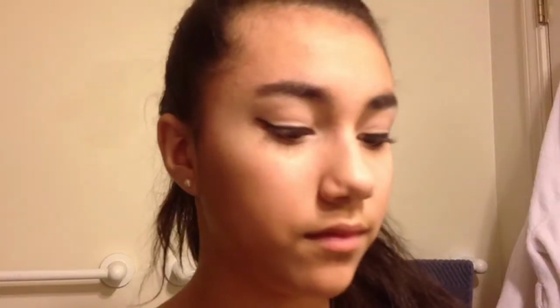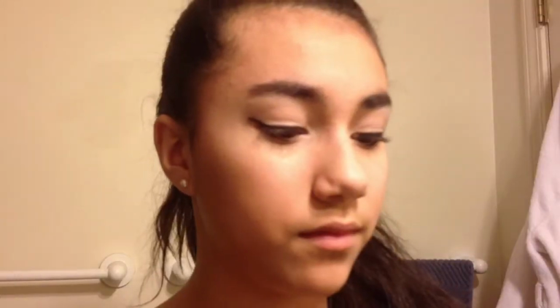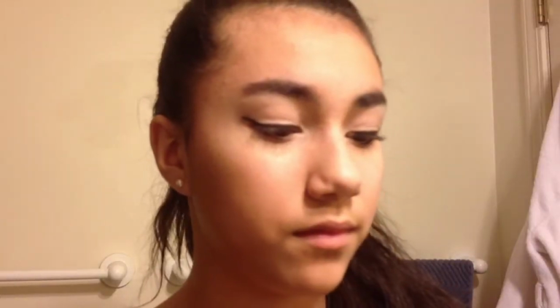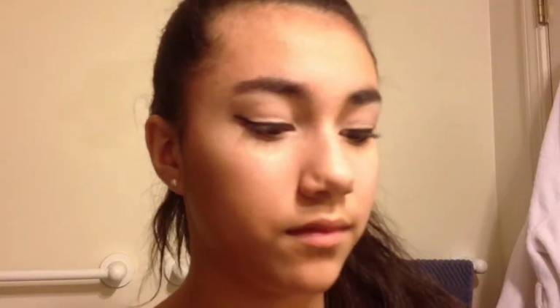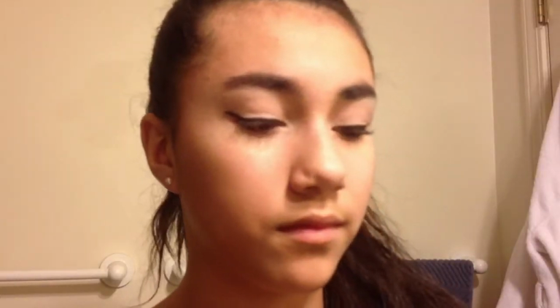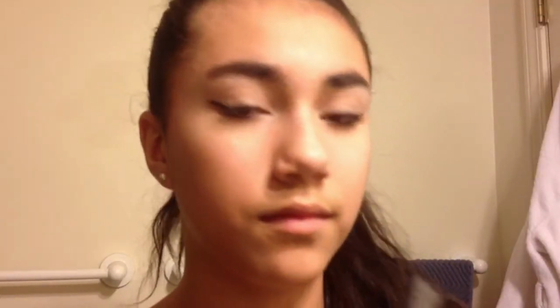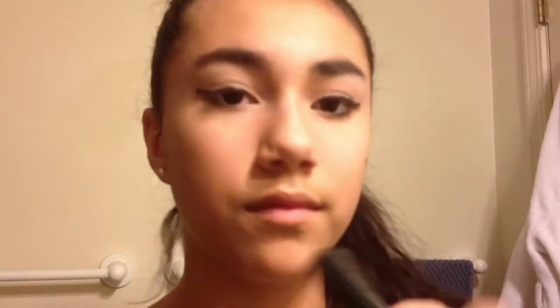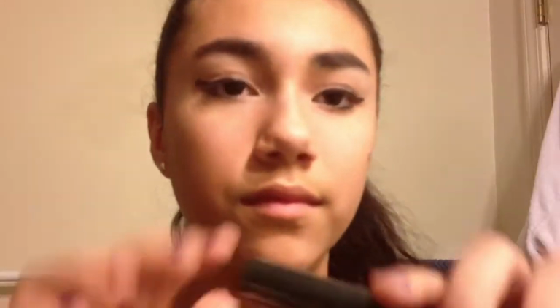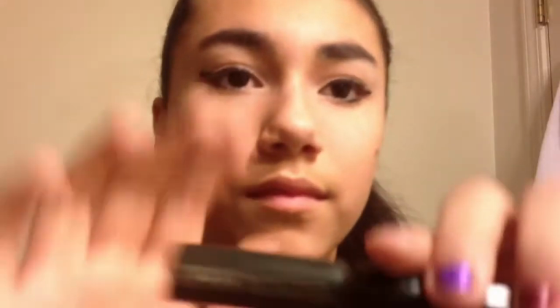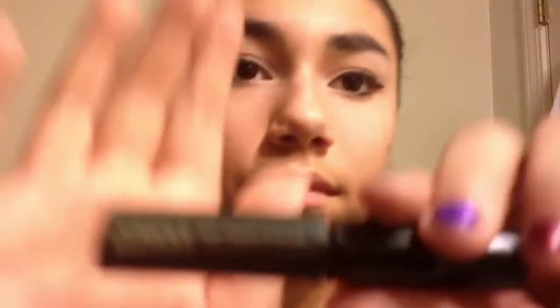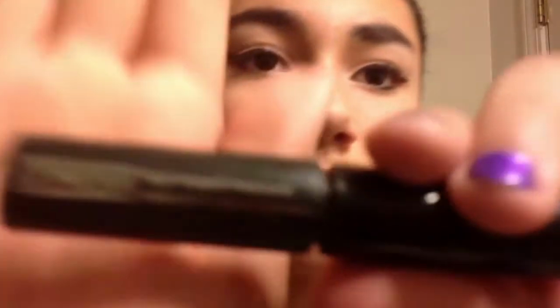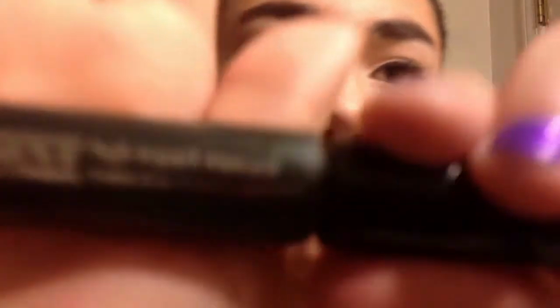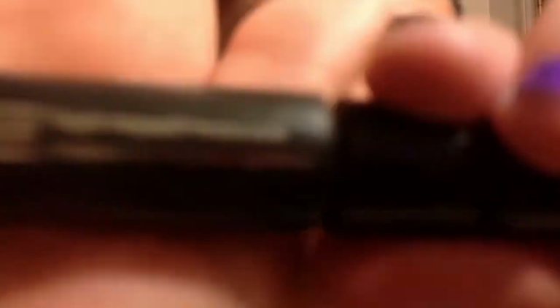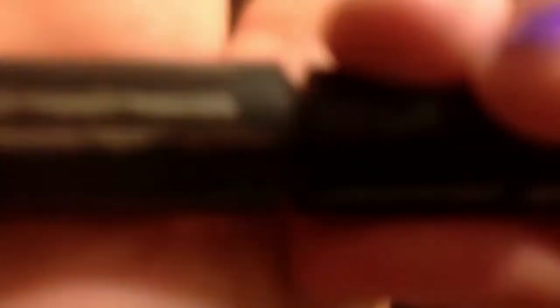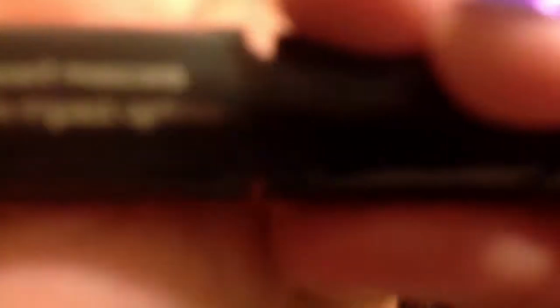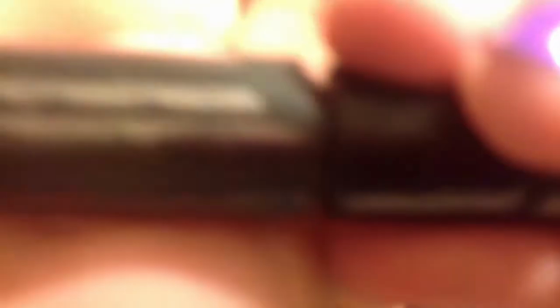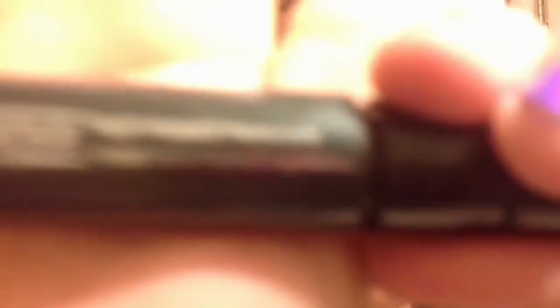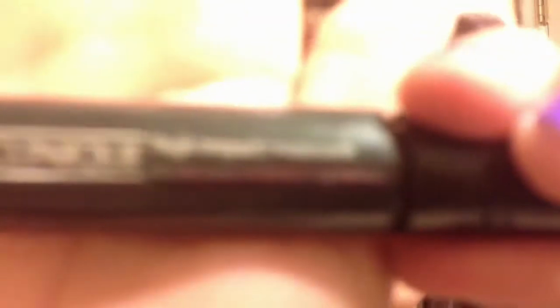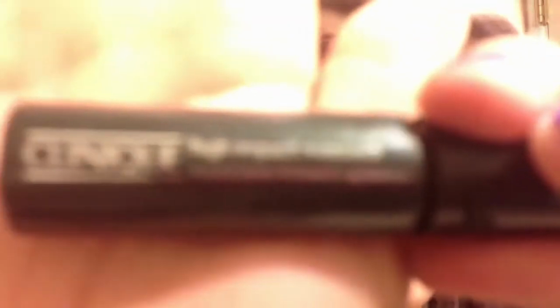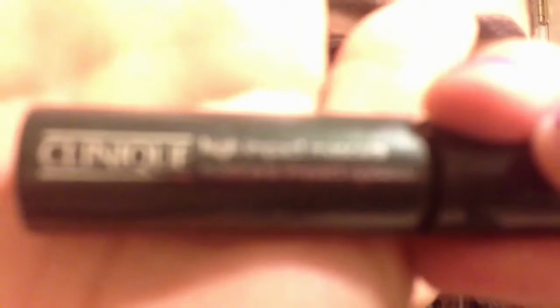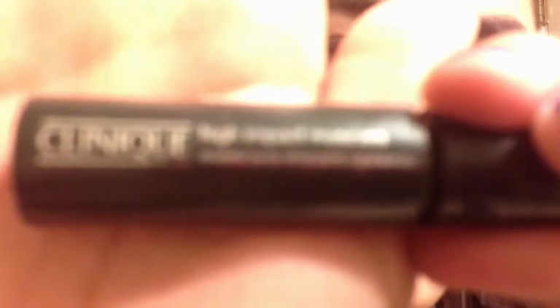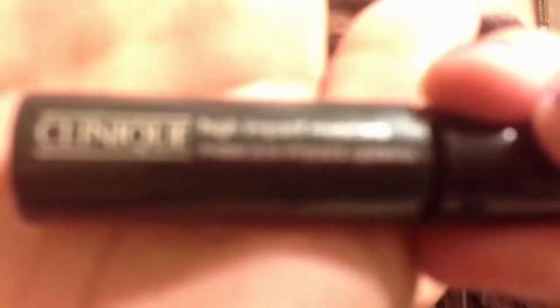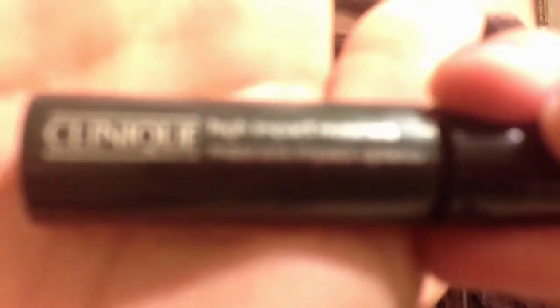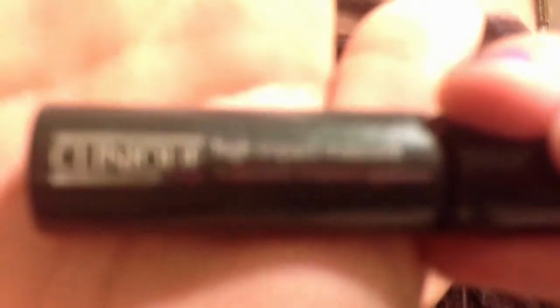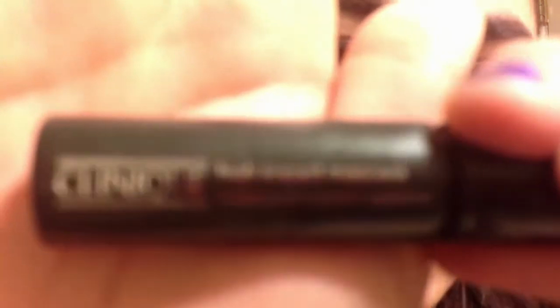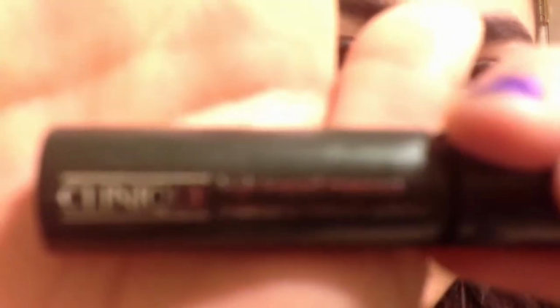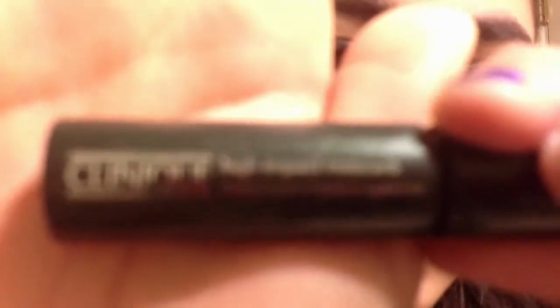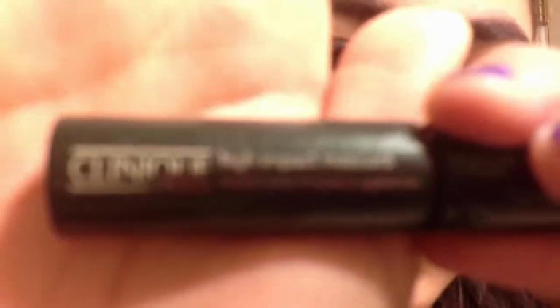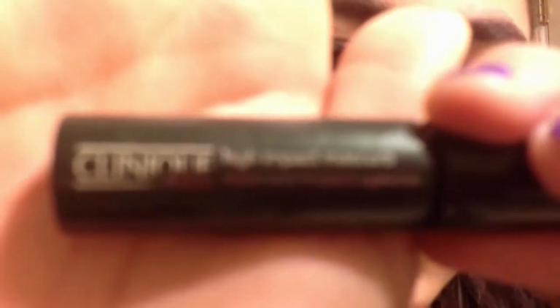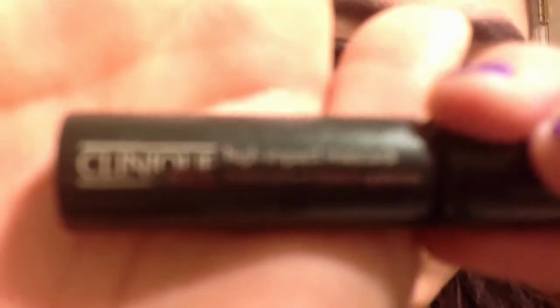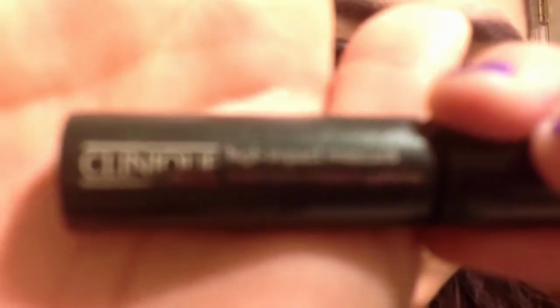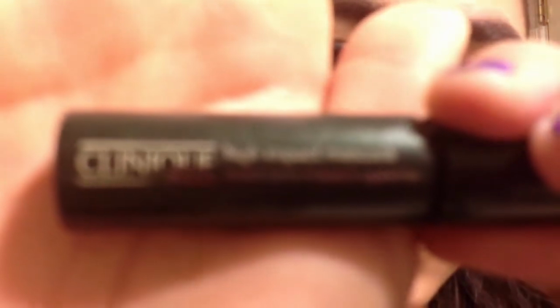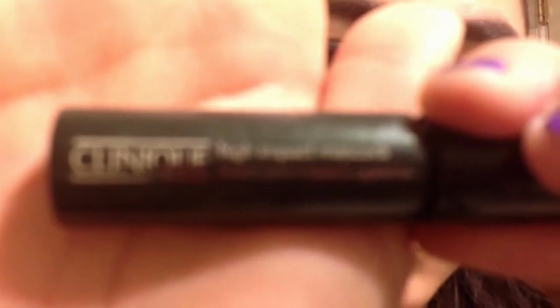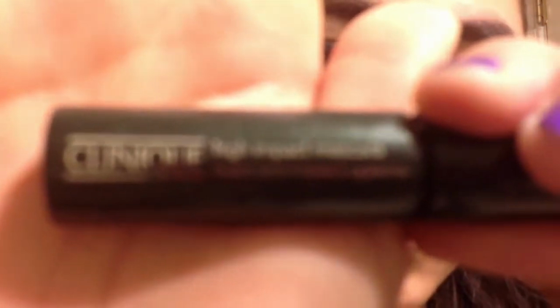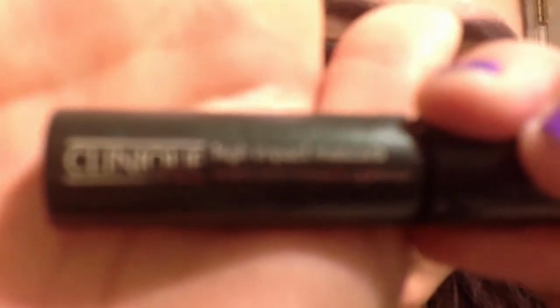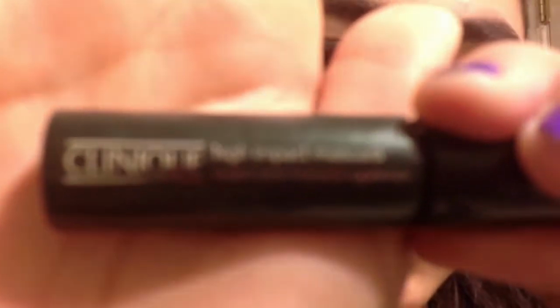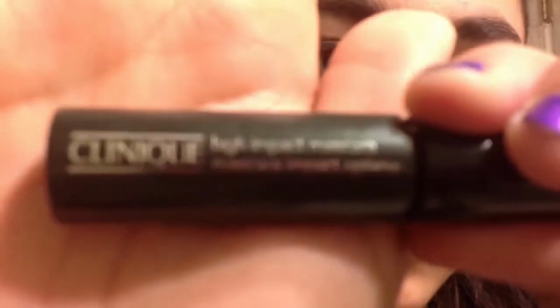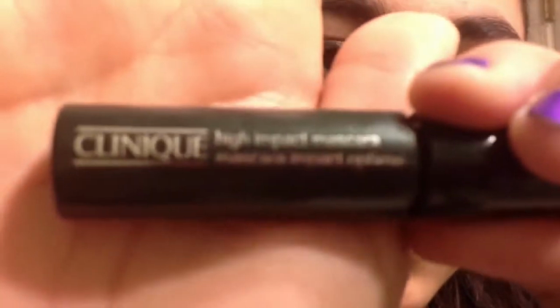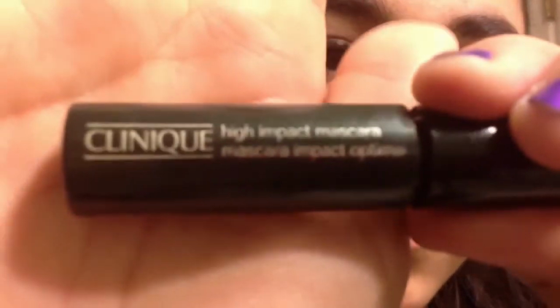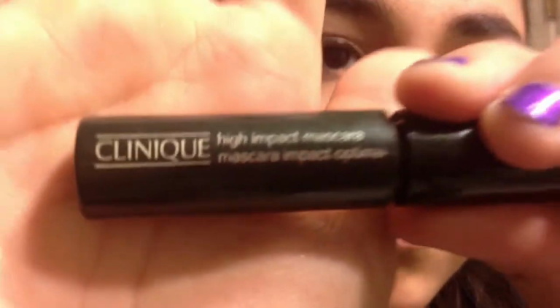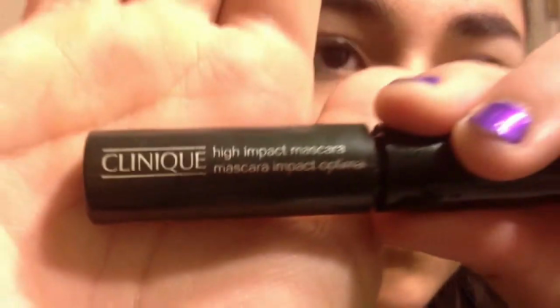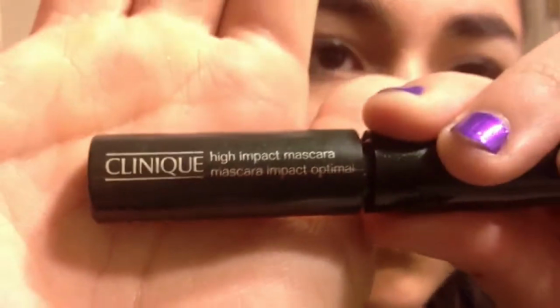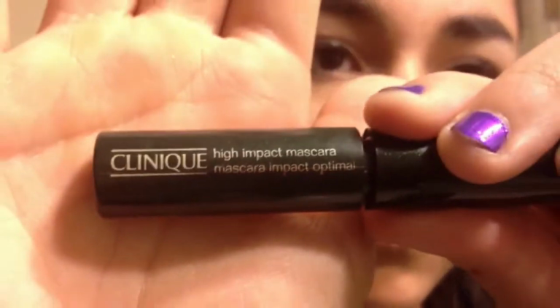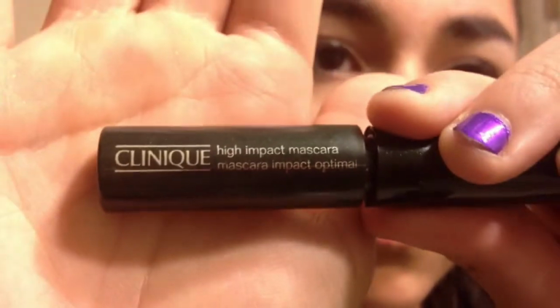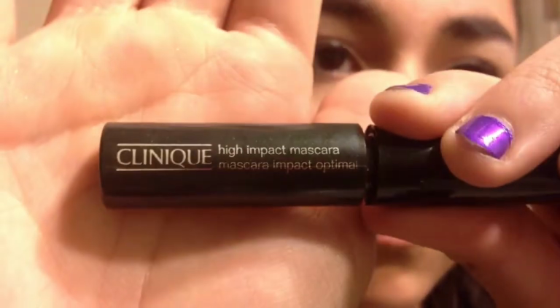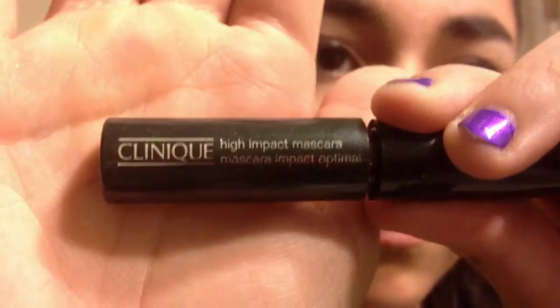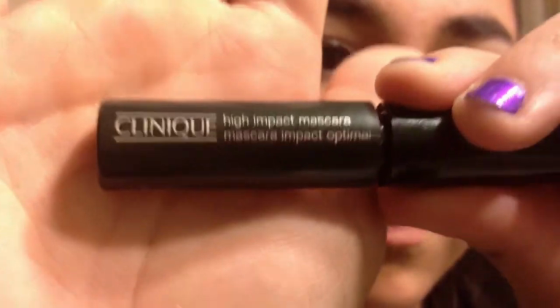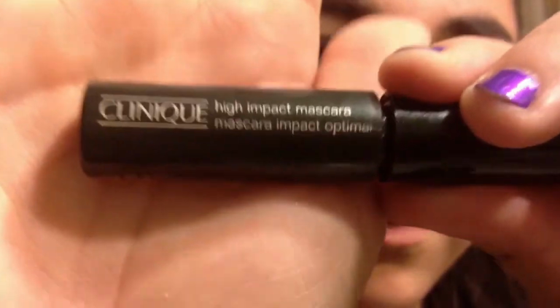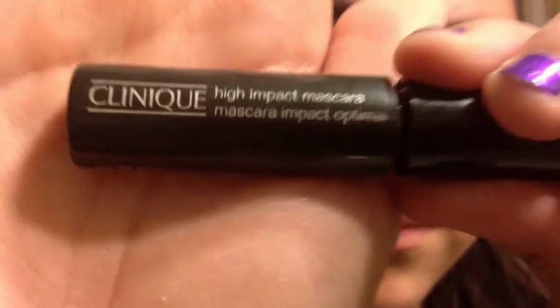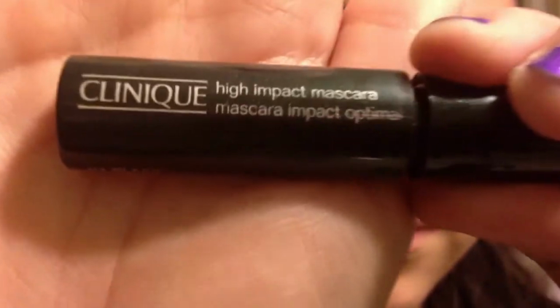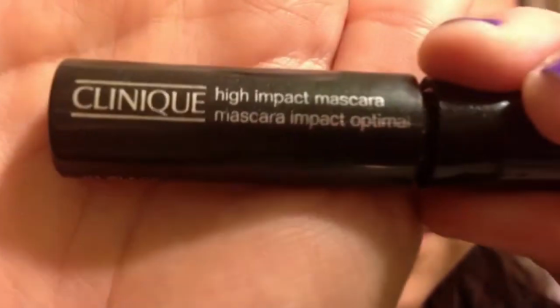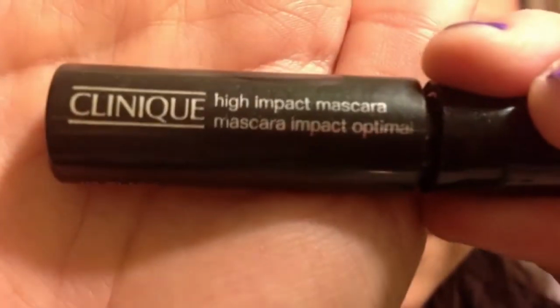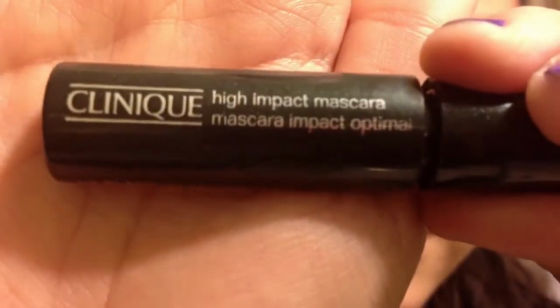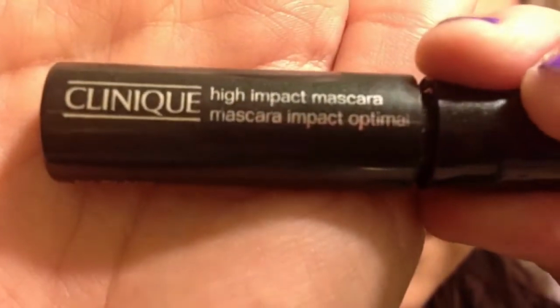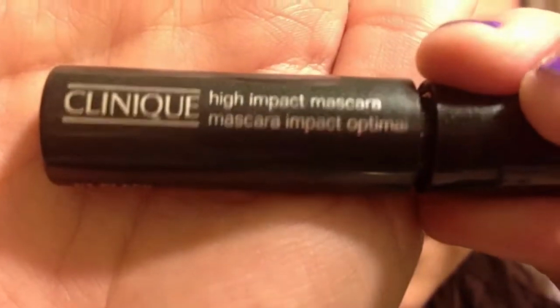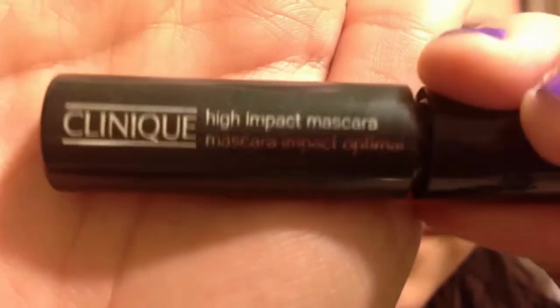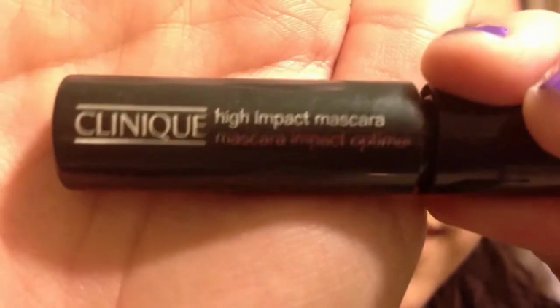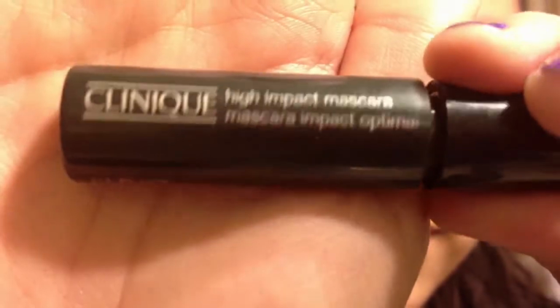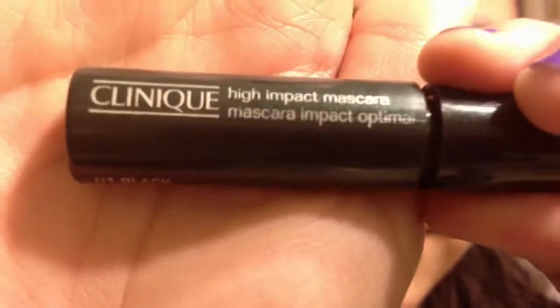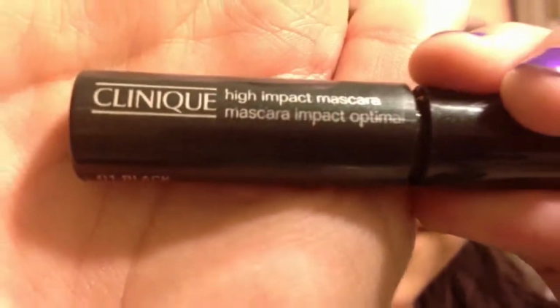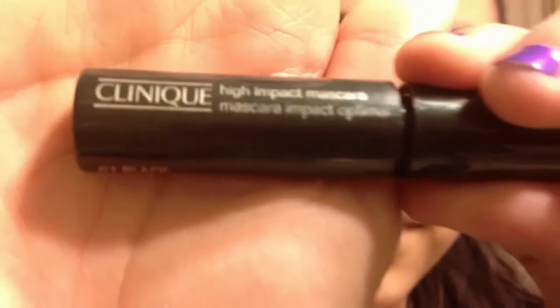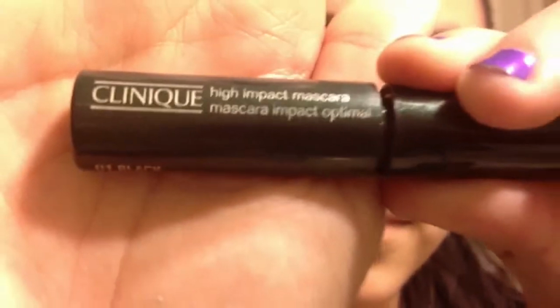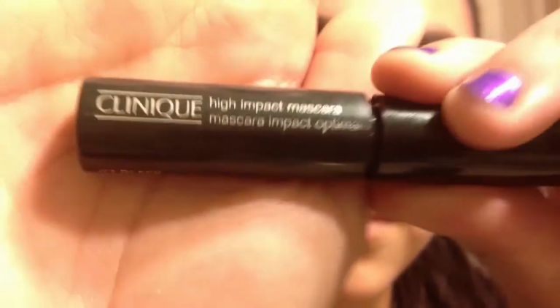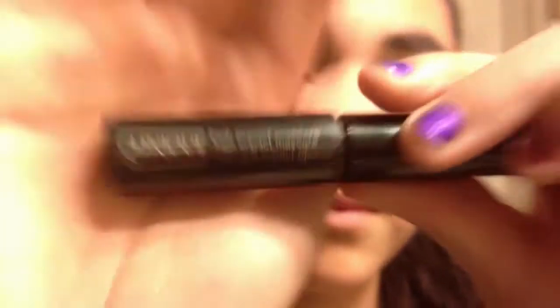Now I have my Clinique mascara and I'm going to be applying that to my top and bottom lashes.